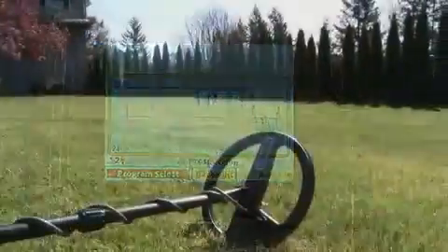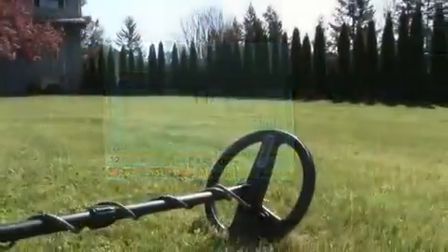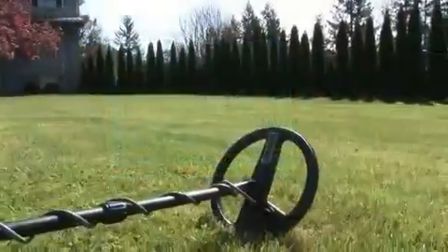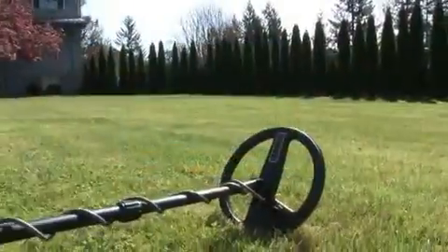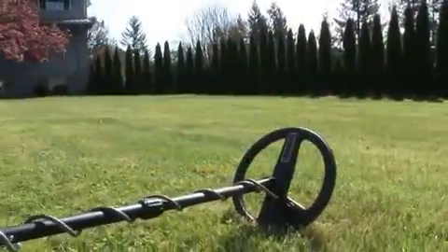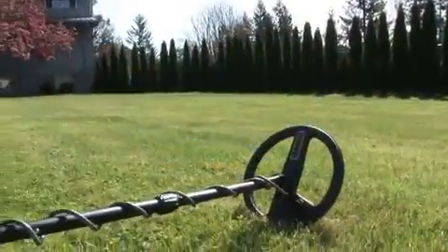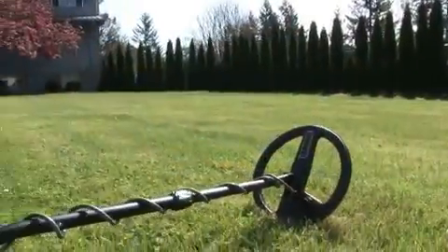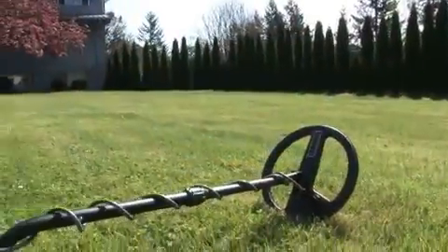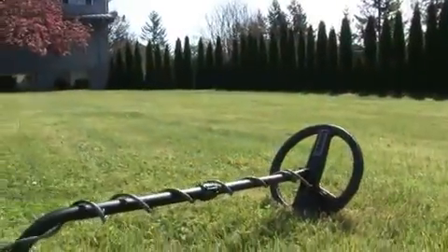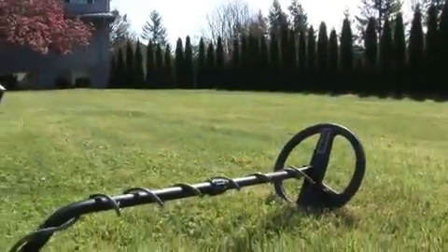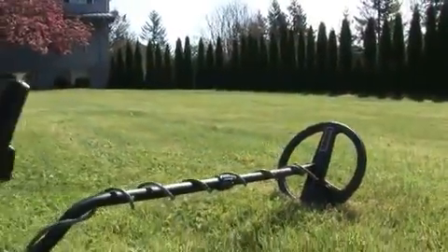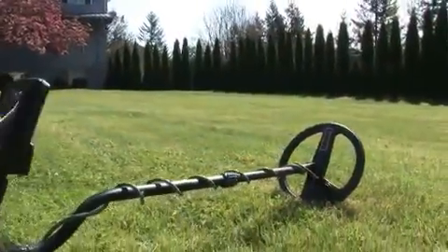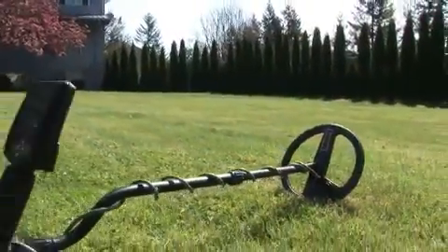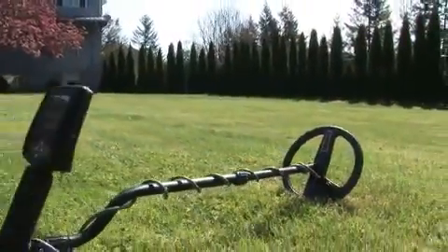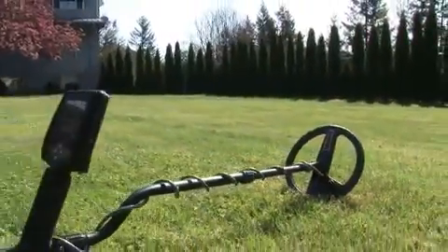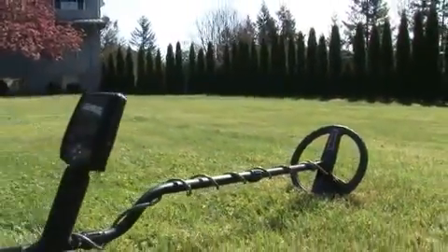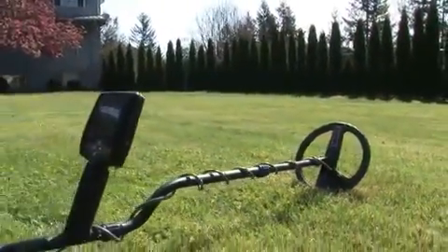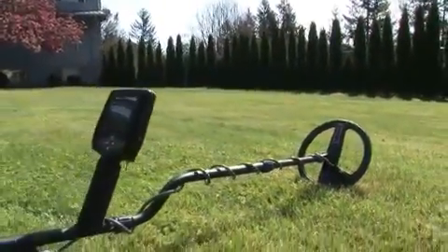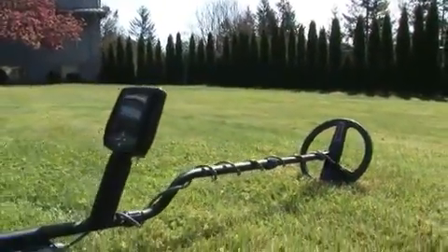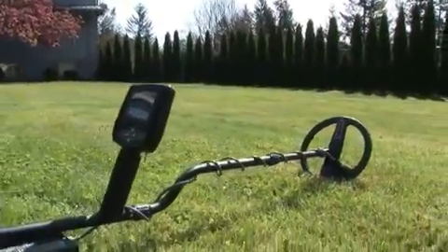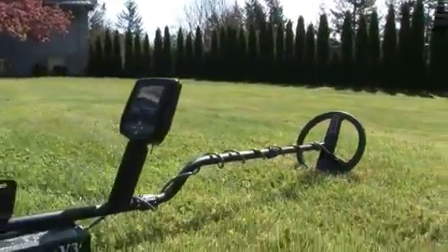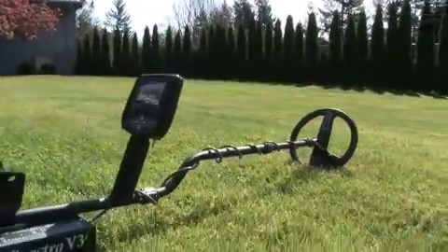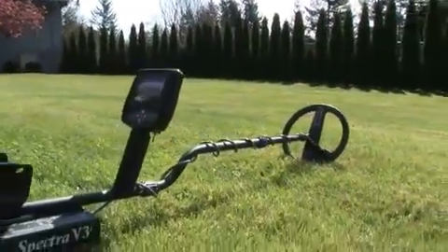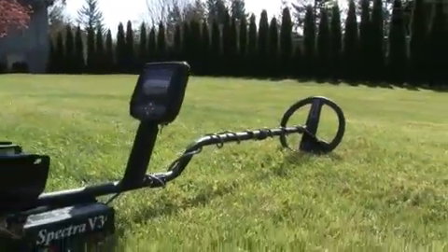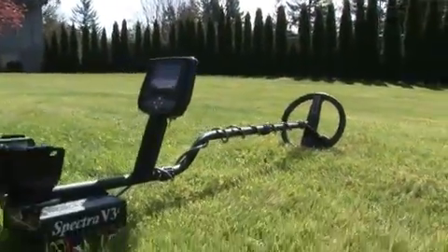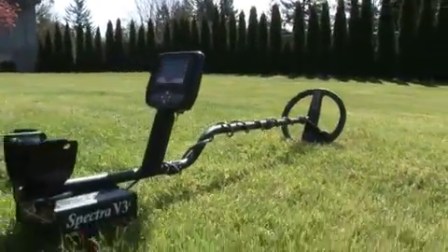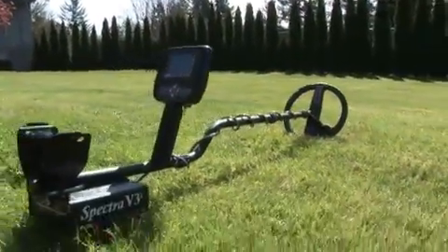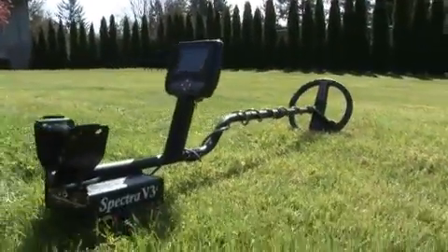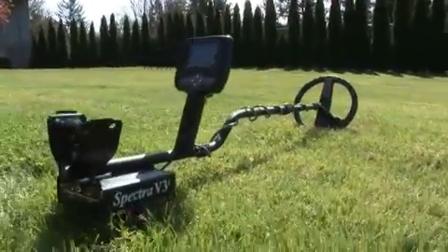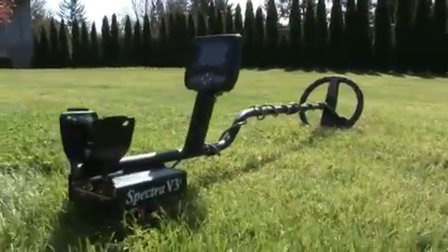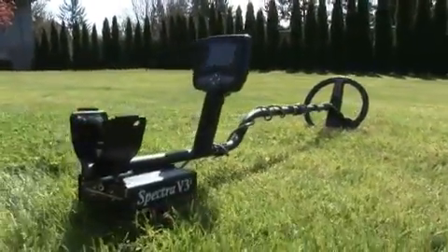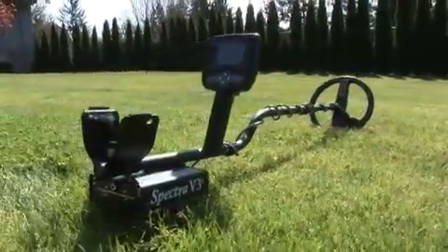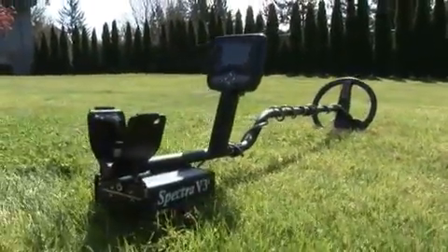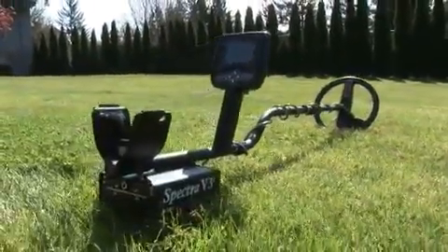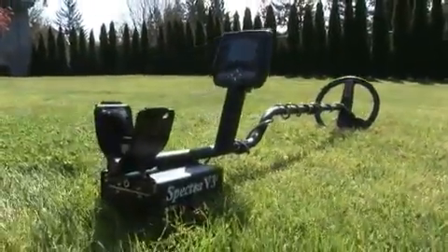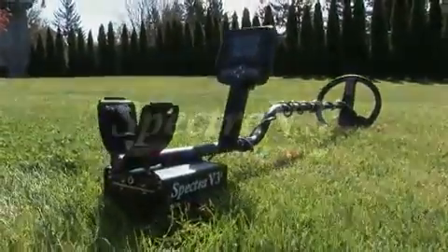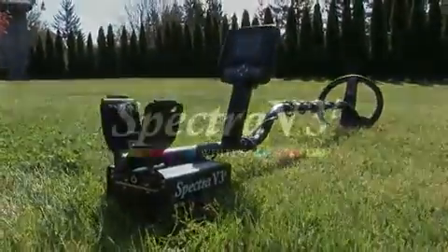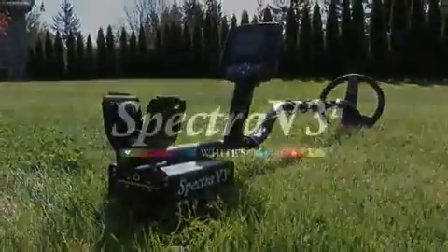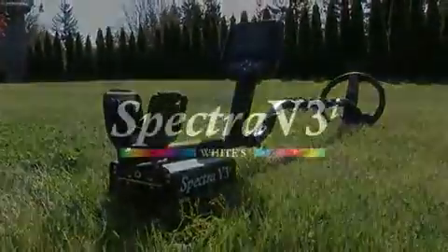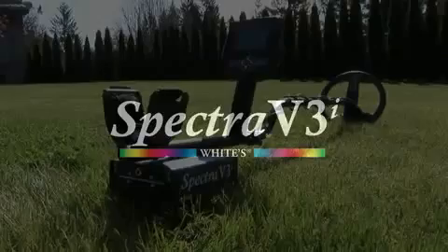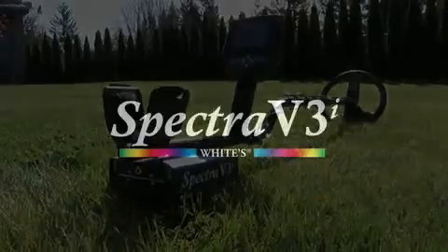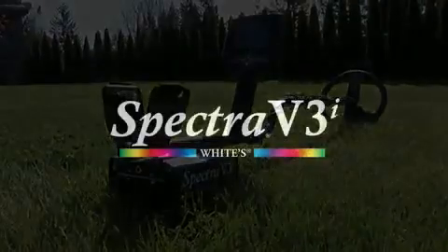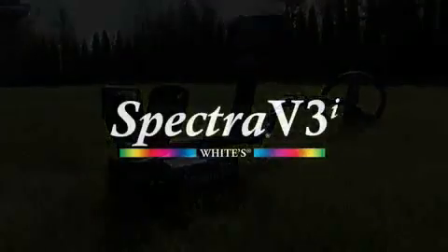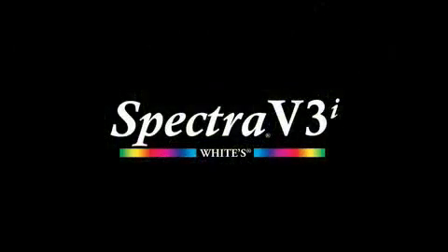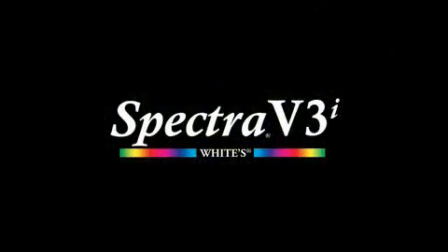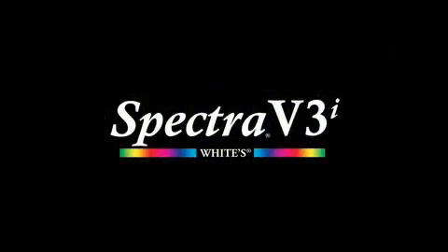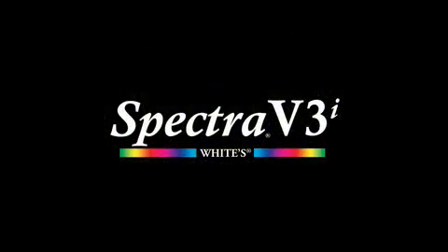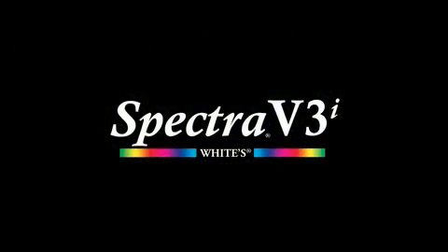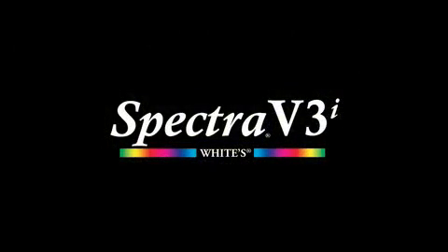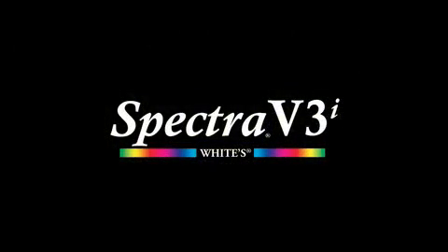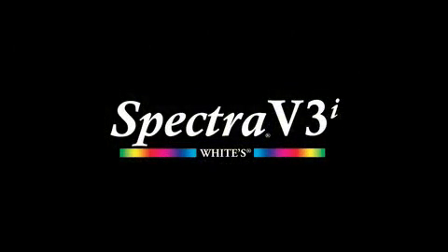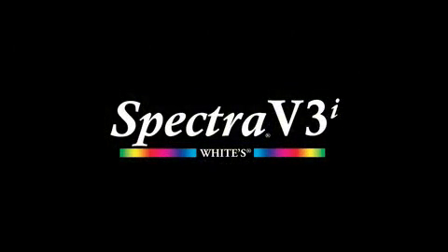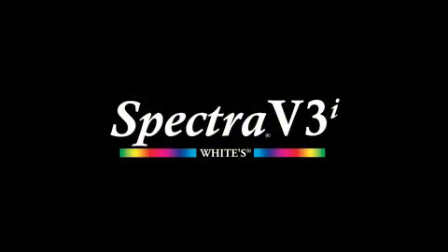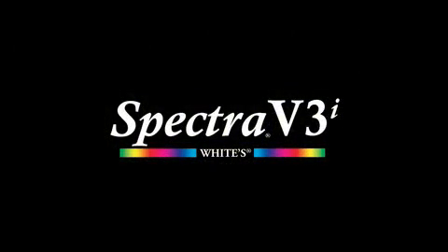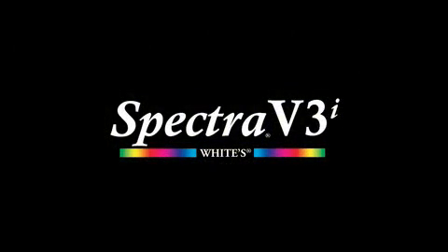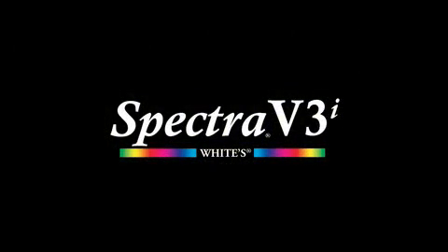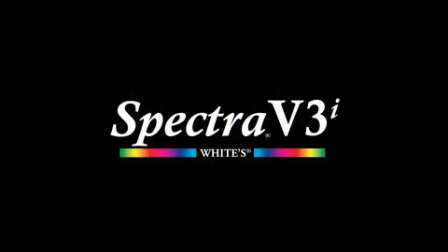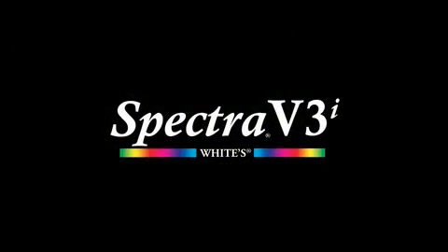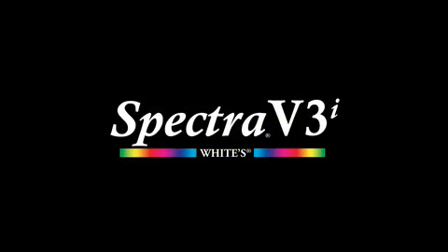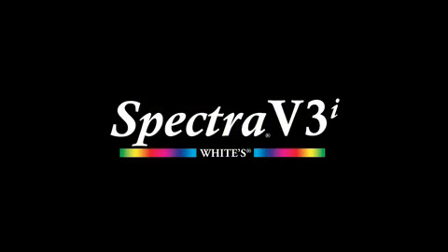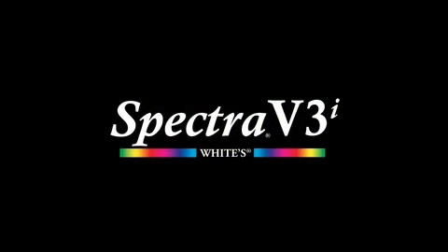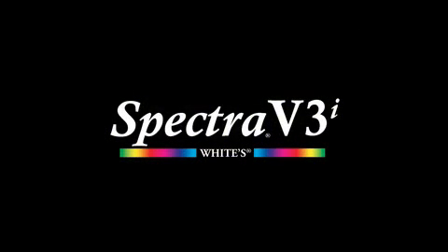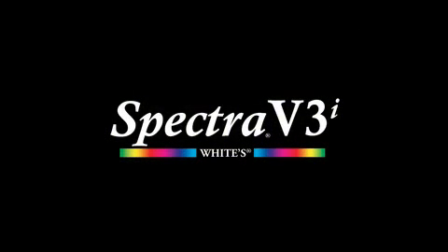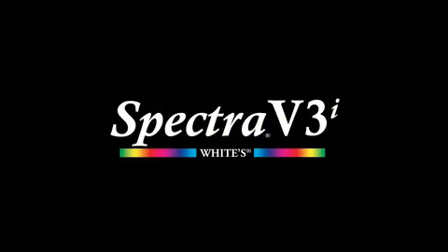The next generation of metal detecting has arrived. The Spectra V3i from White's Electronics.